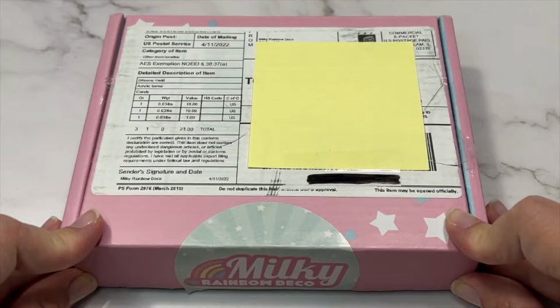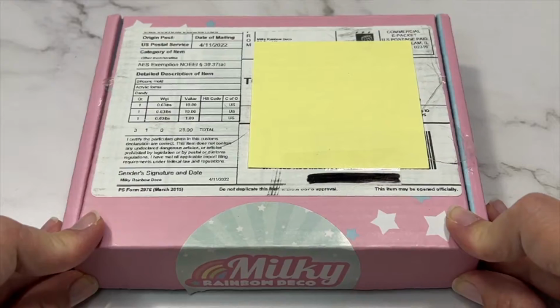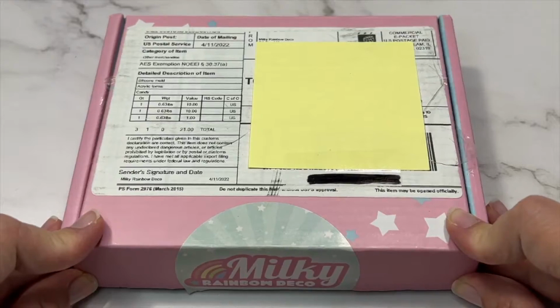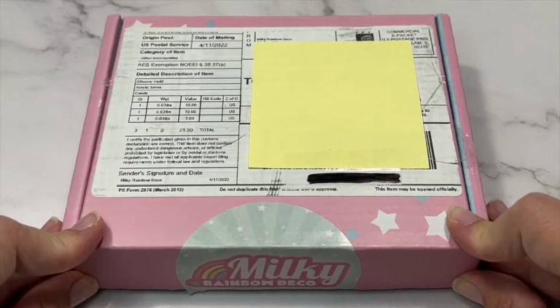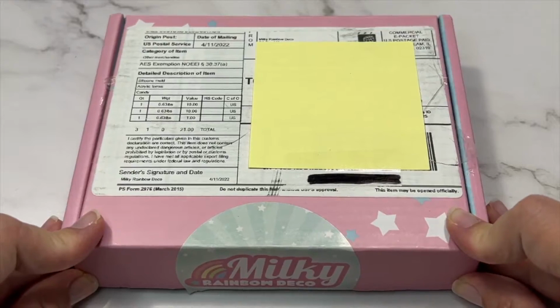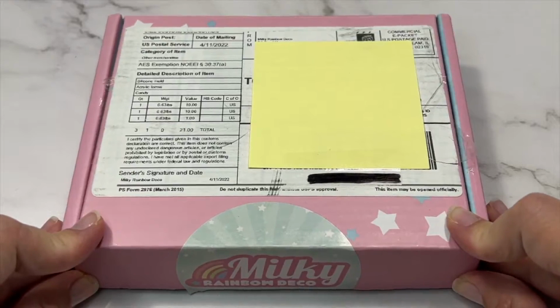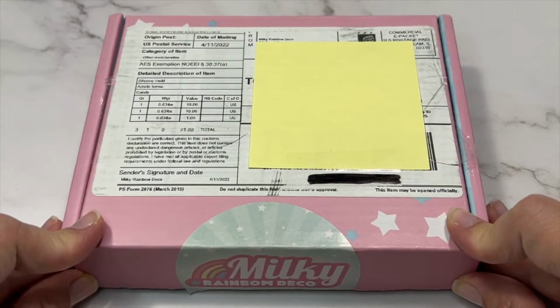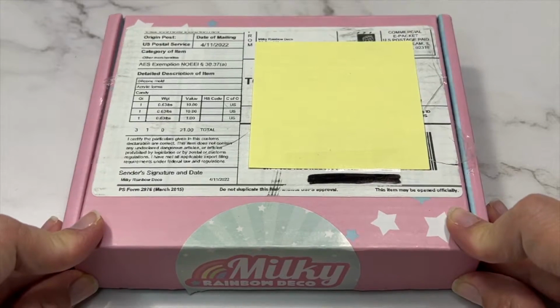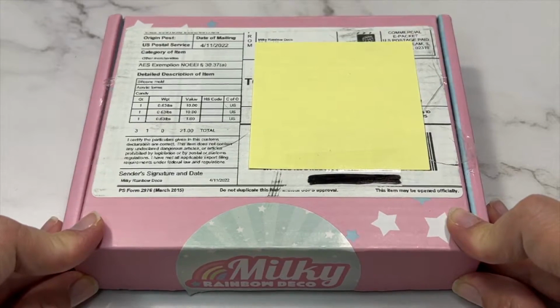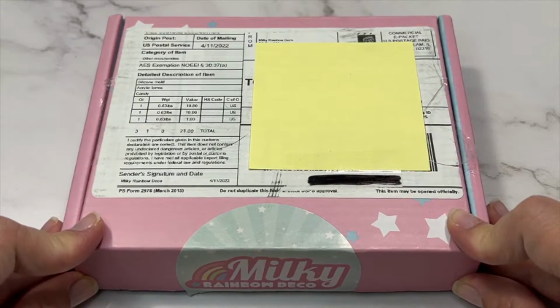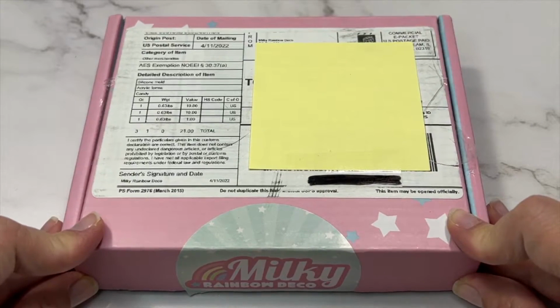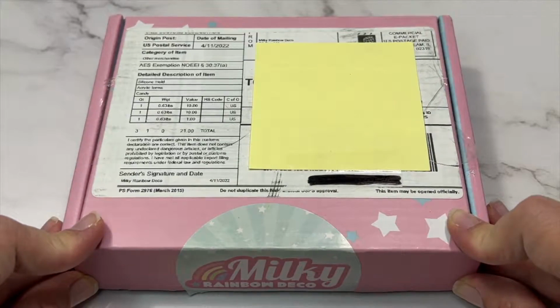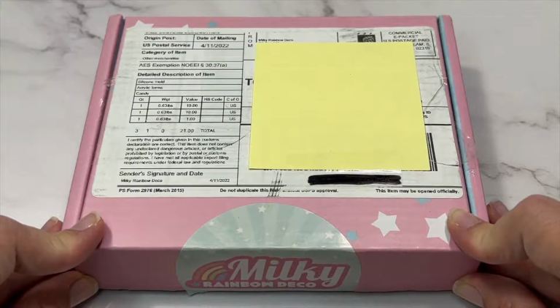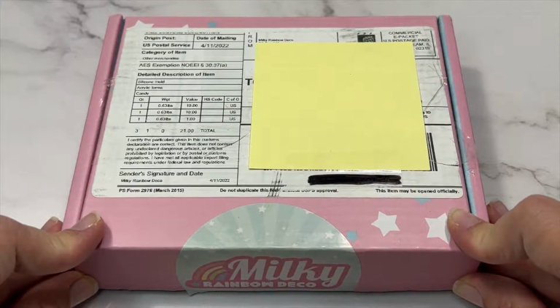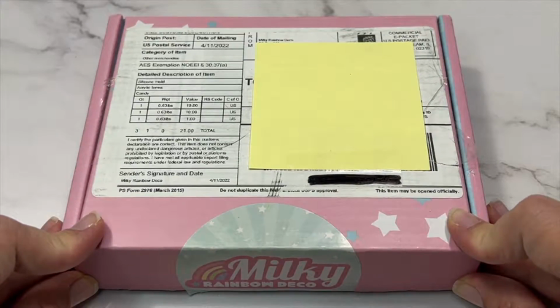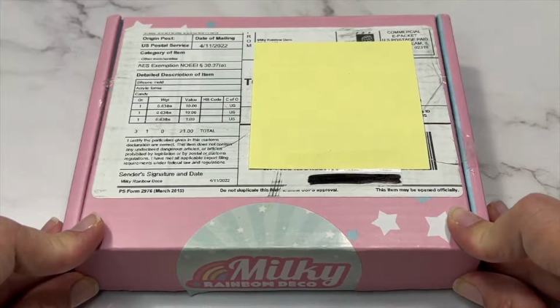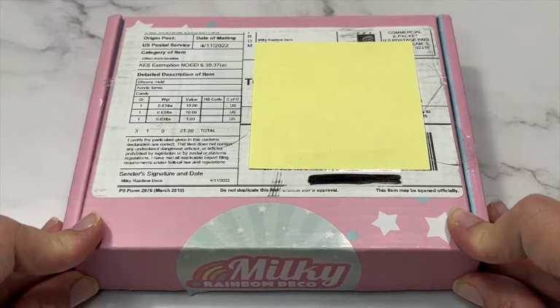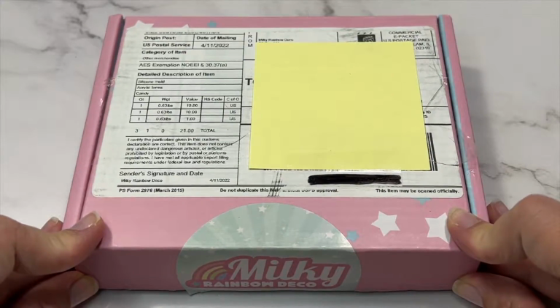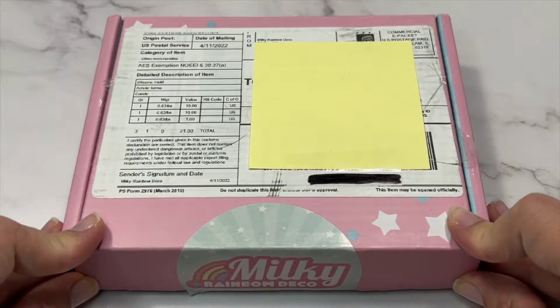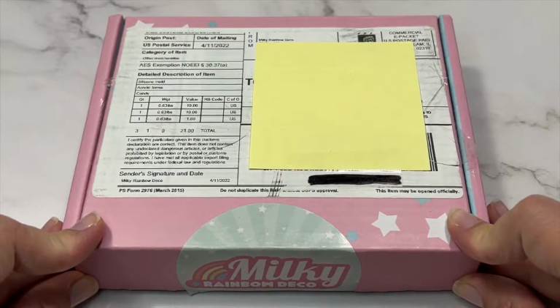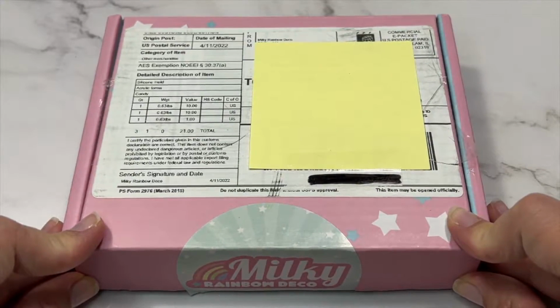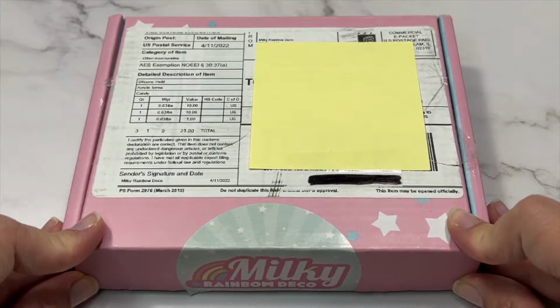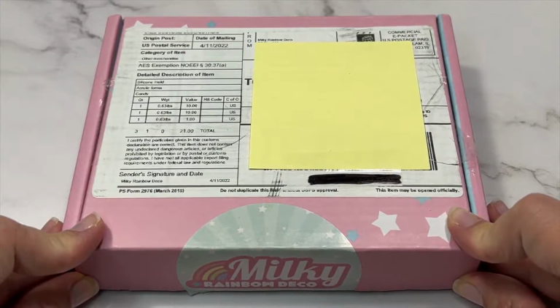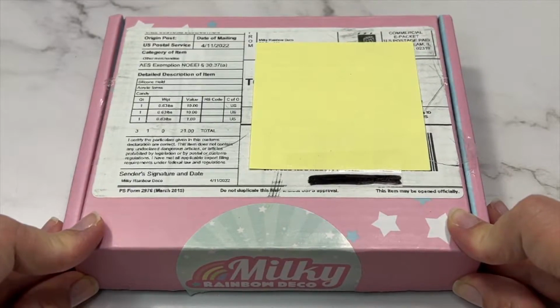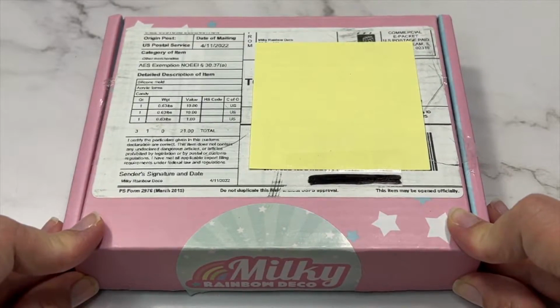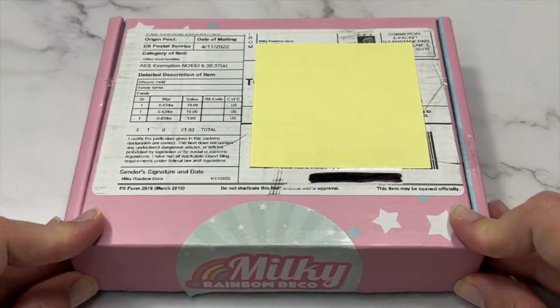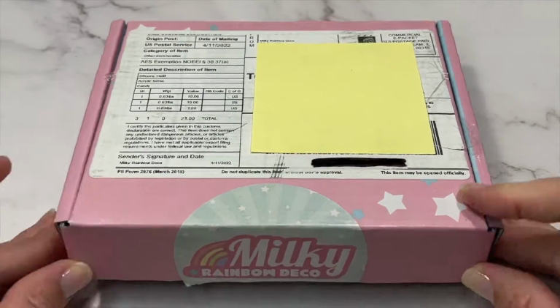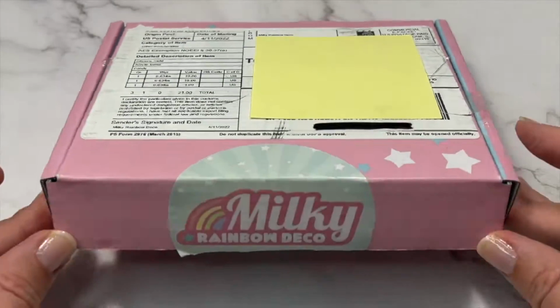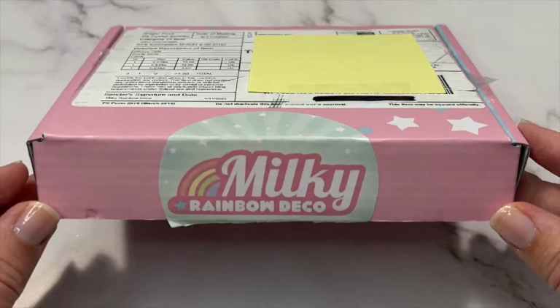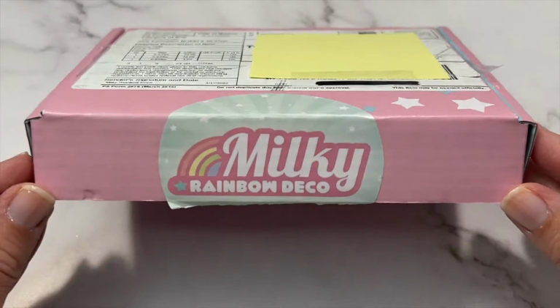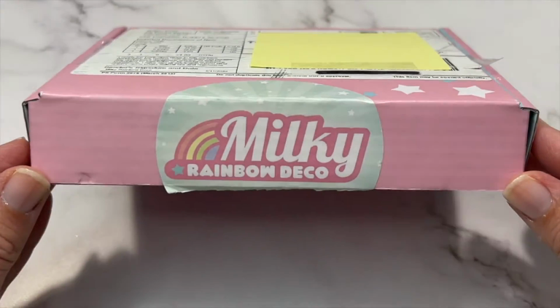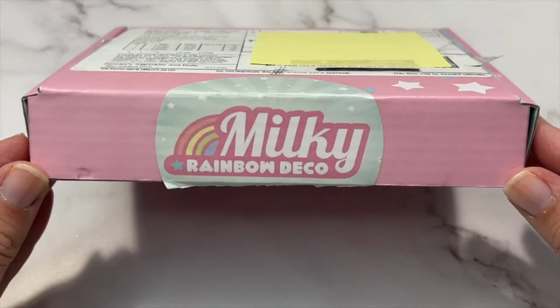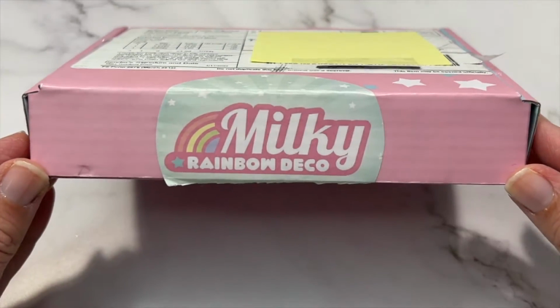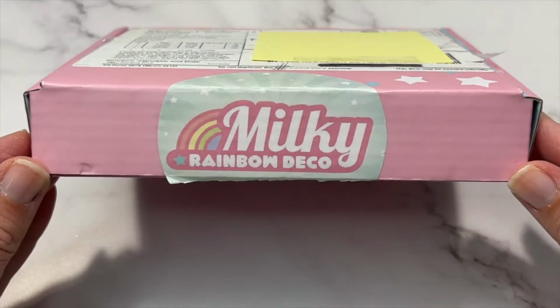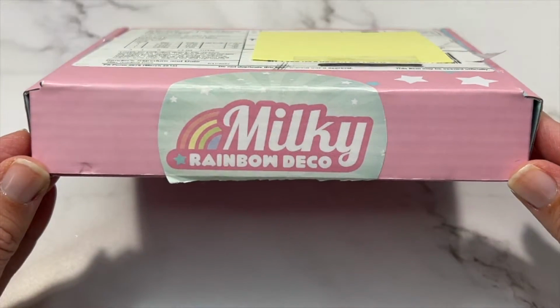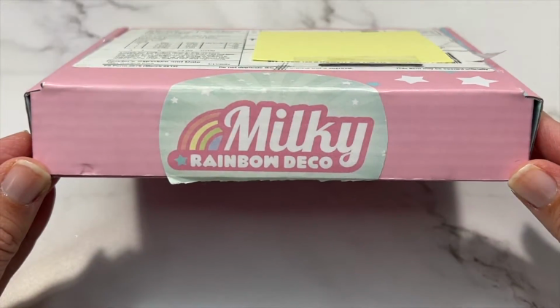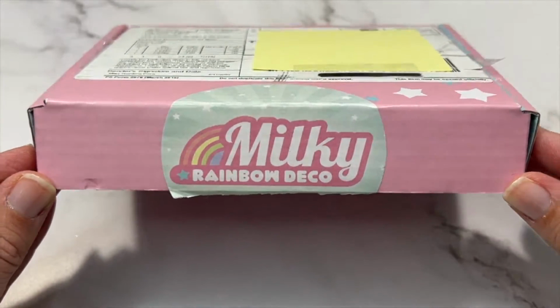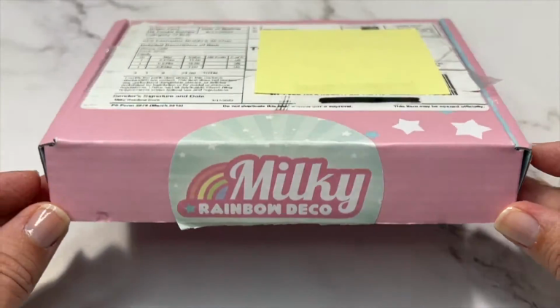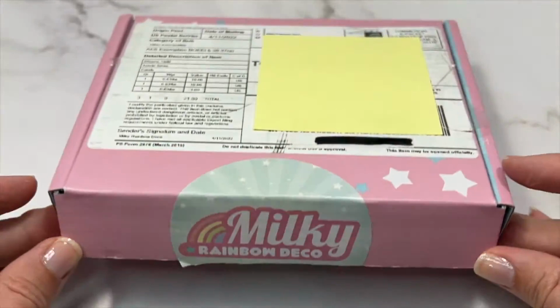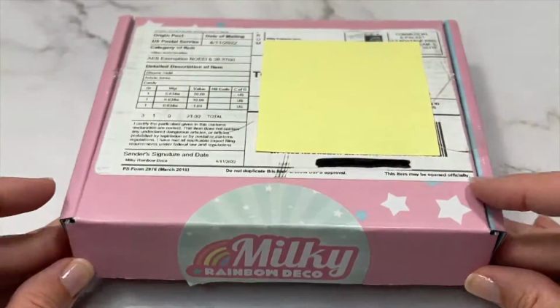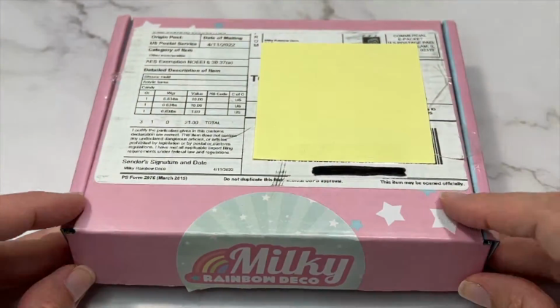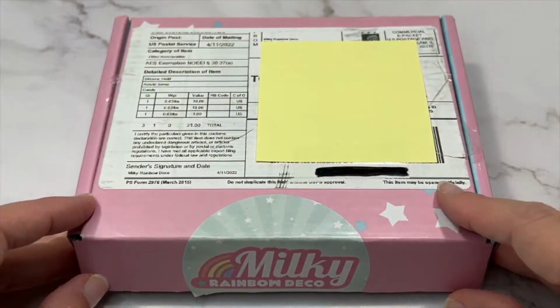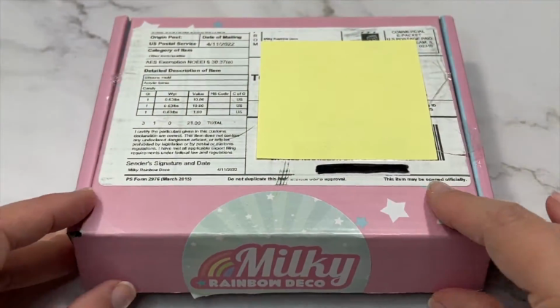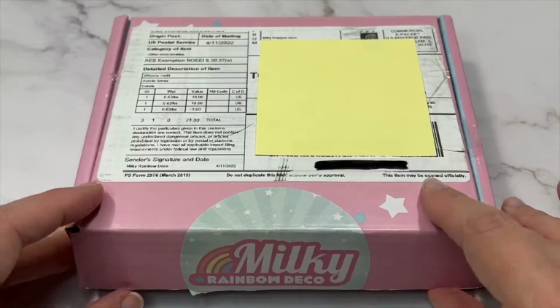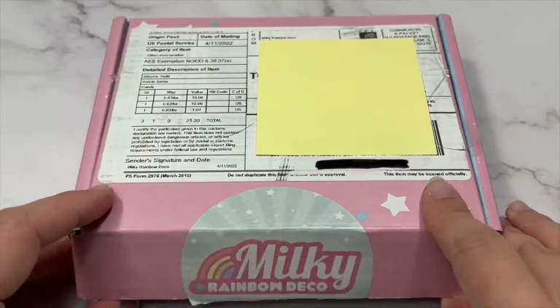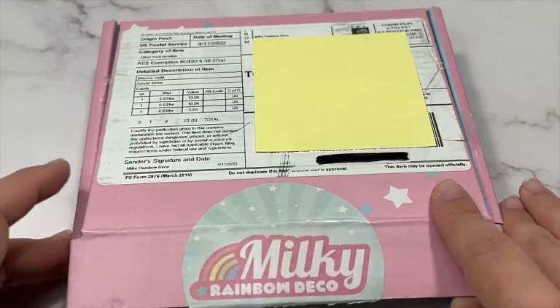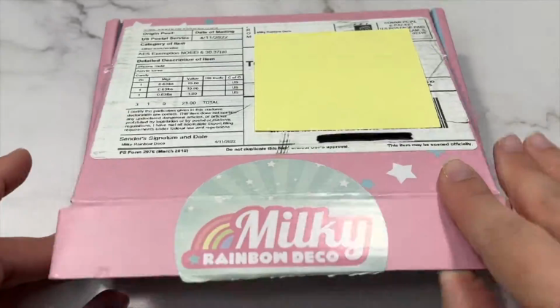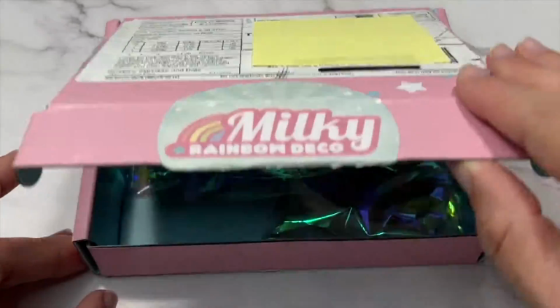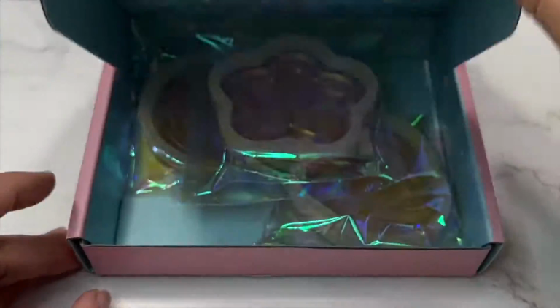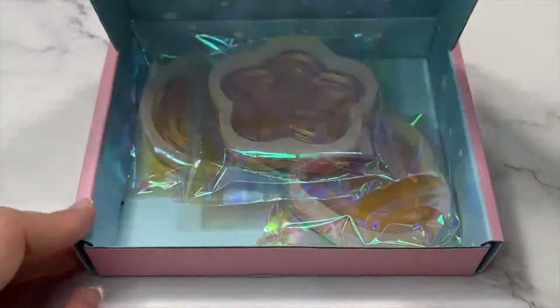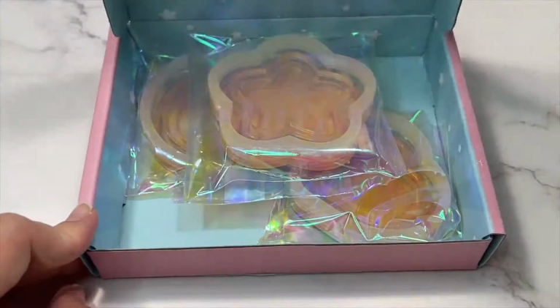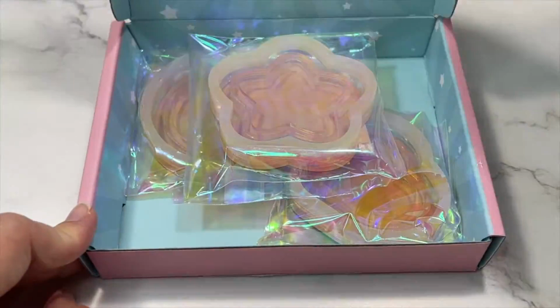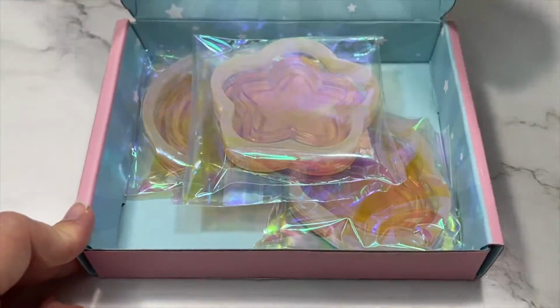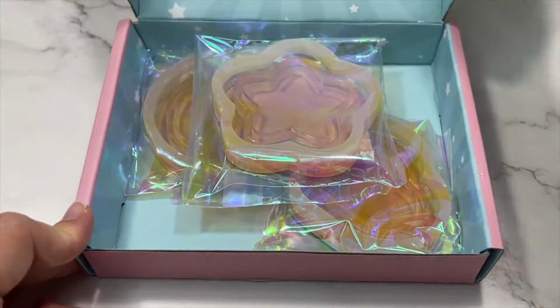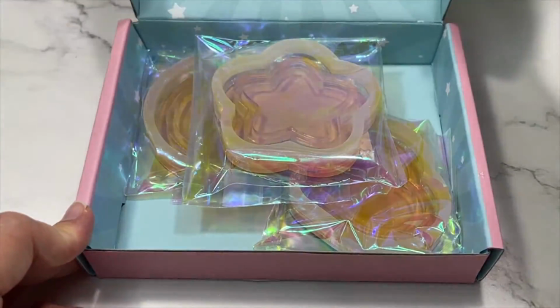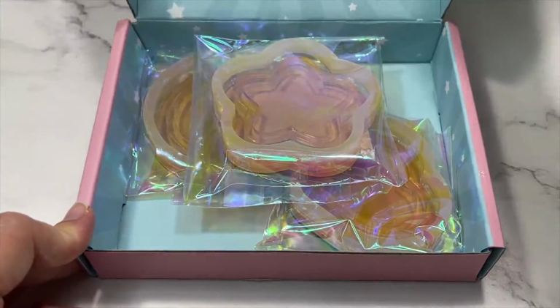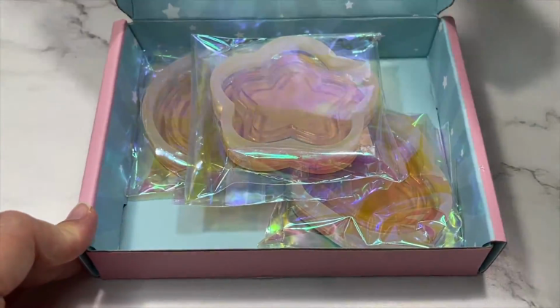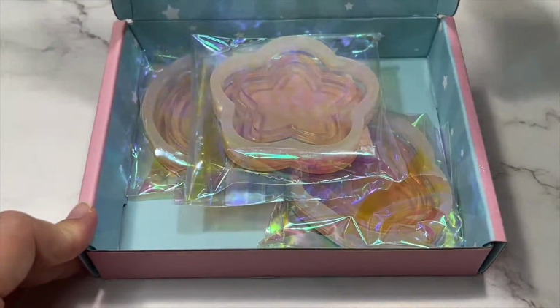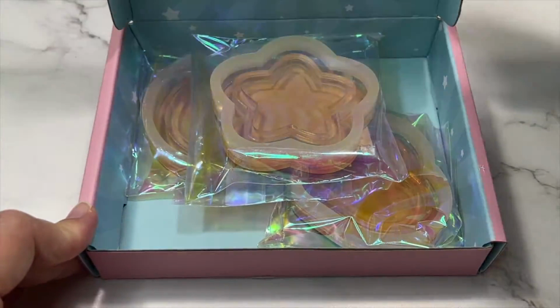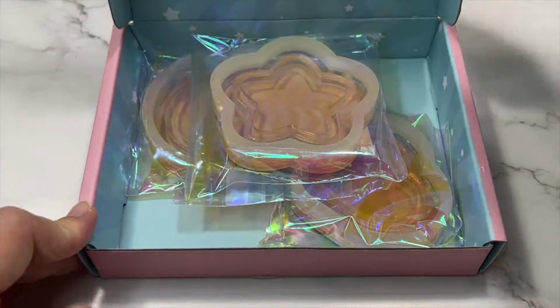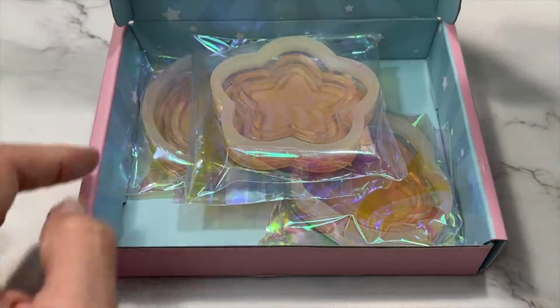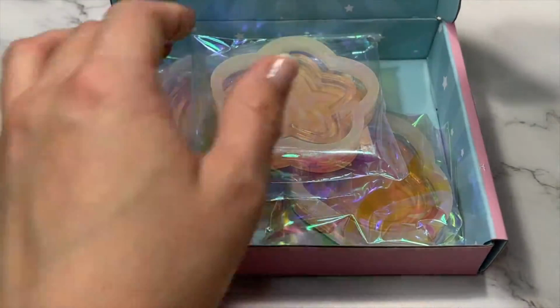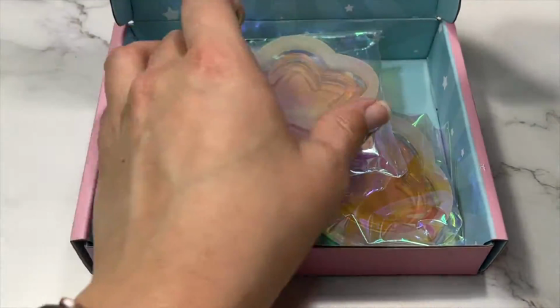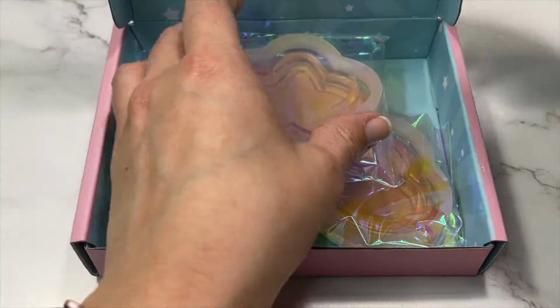Hi guys, welcome to my channel. For today's video we're going to be making silicone molds again, but this time with acrylic blanks that have built-in housing.